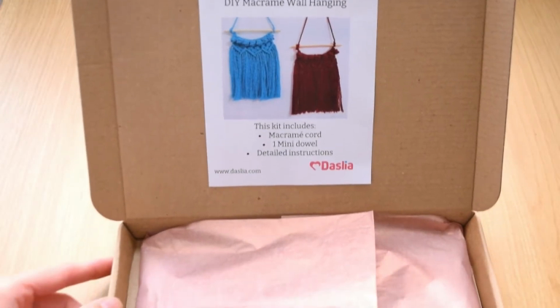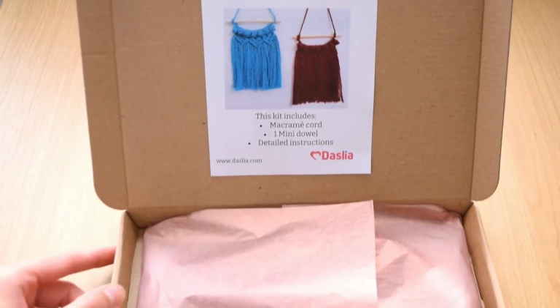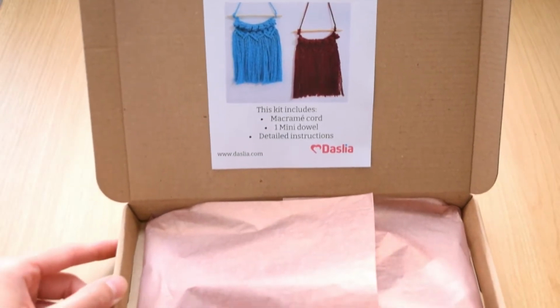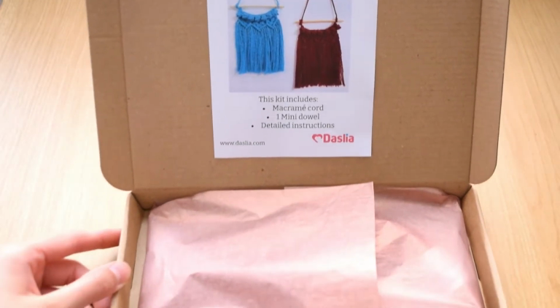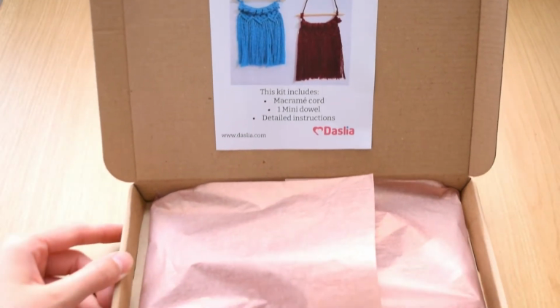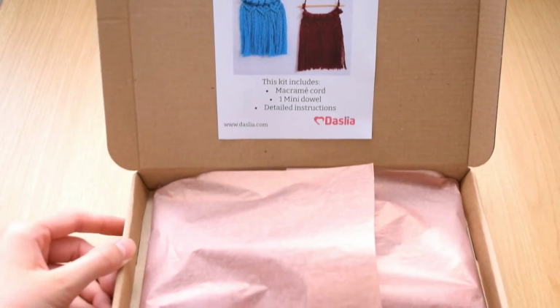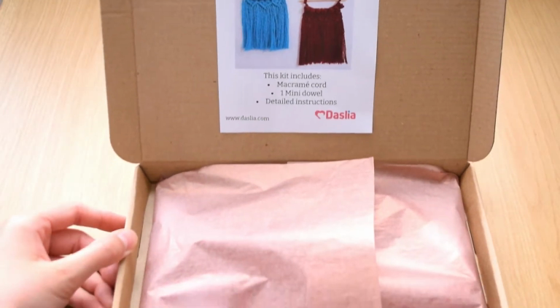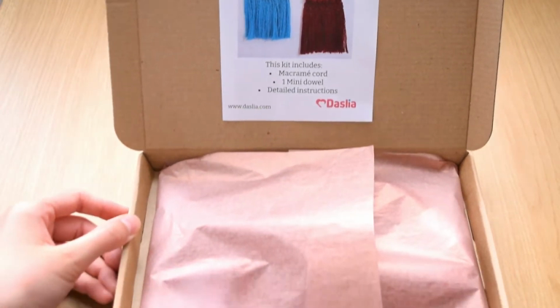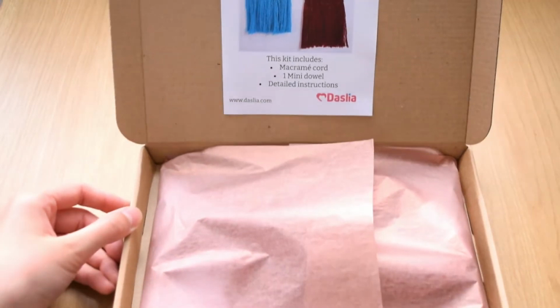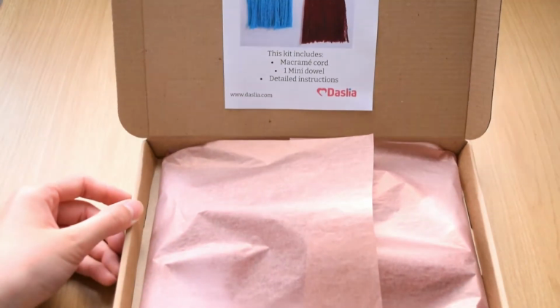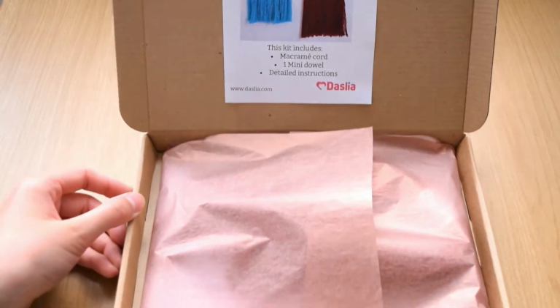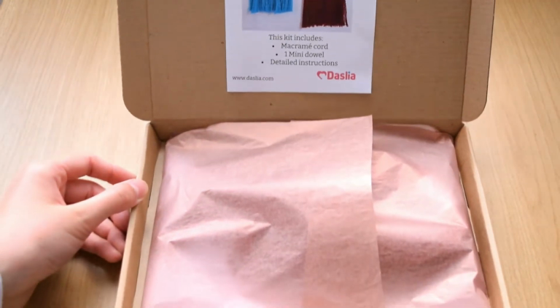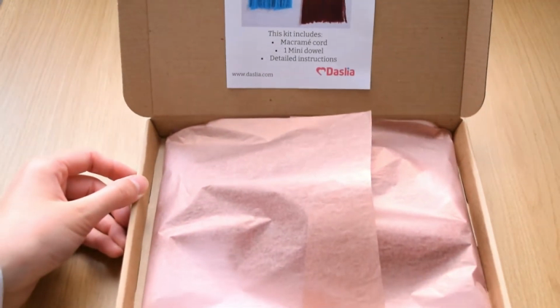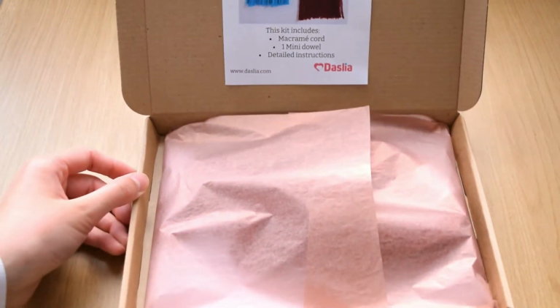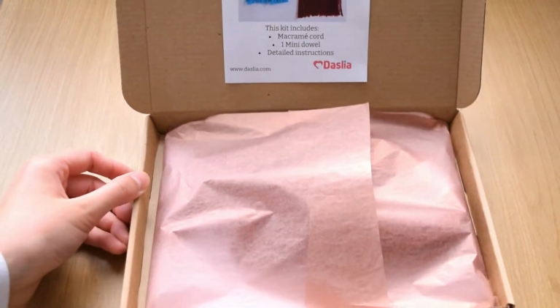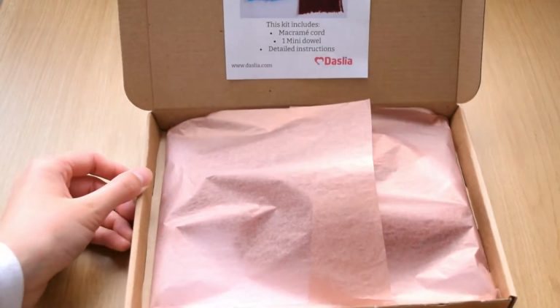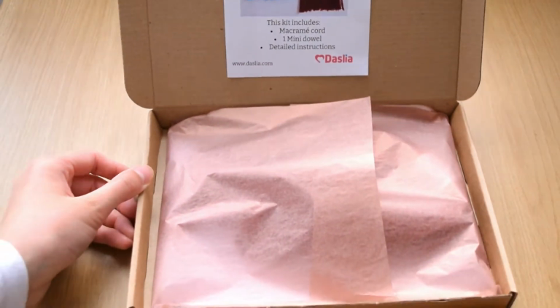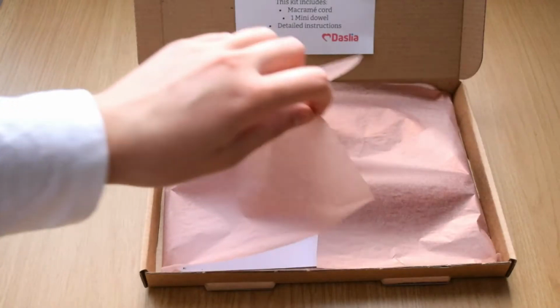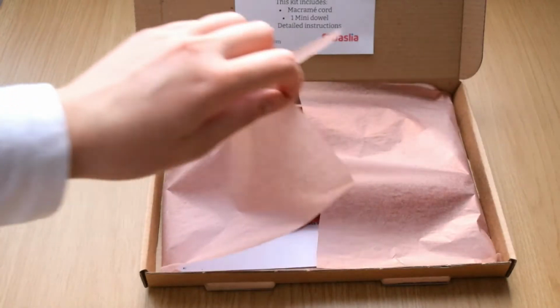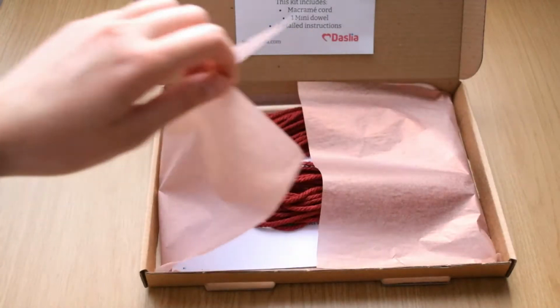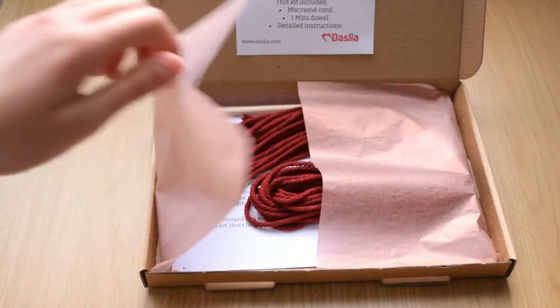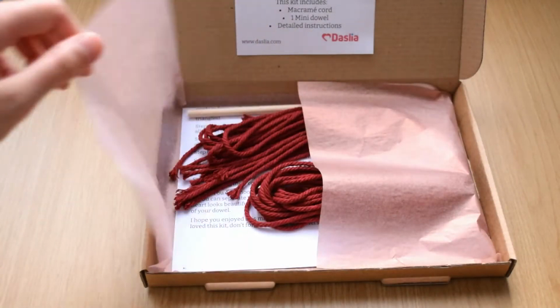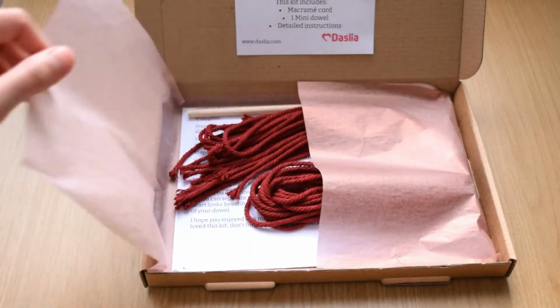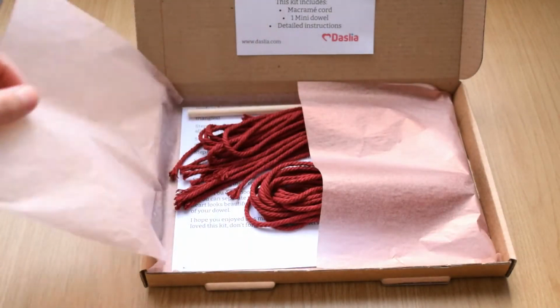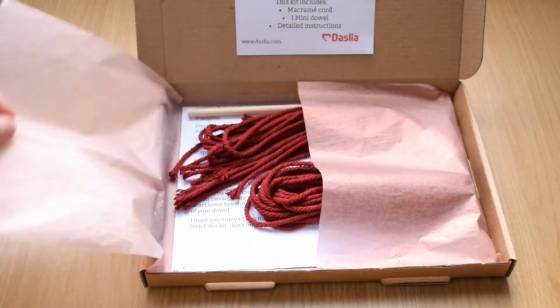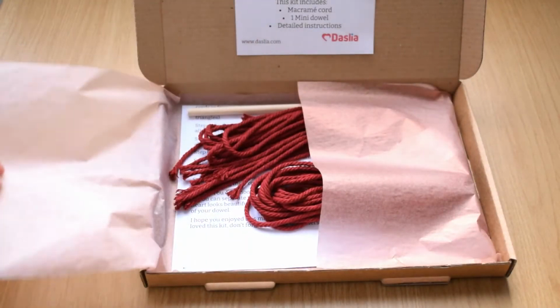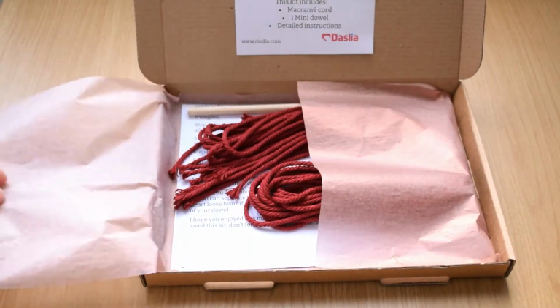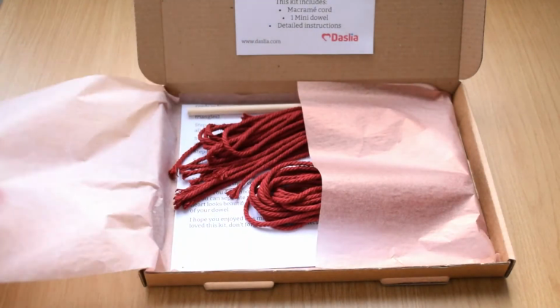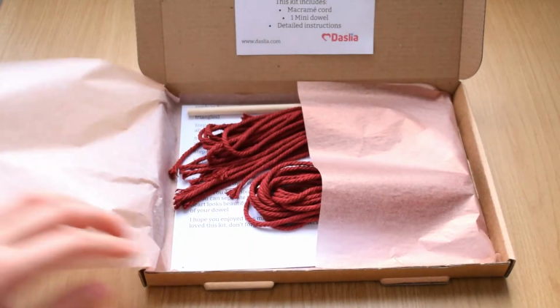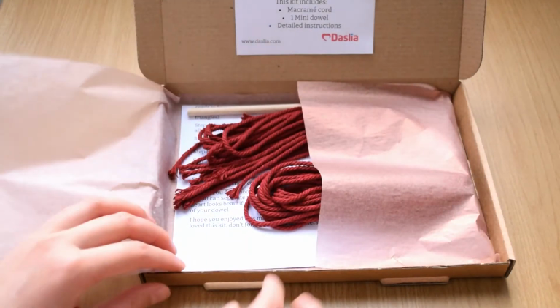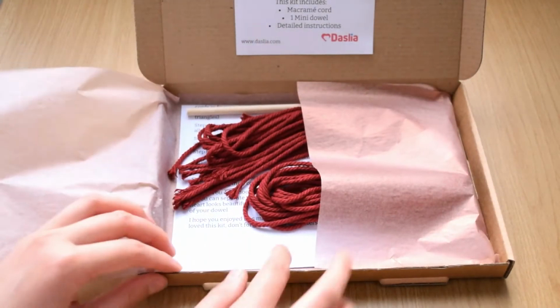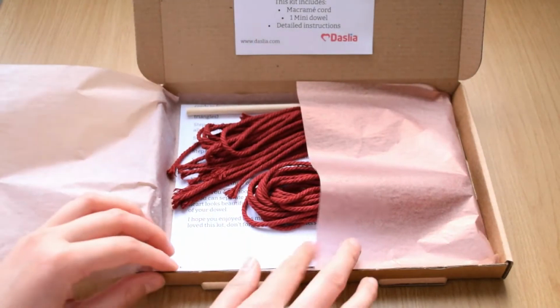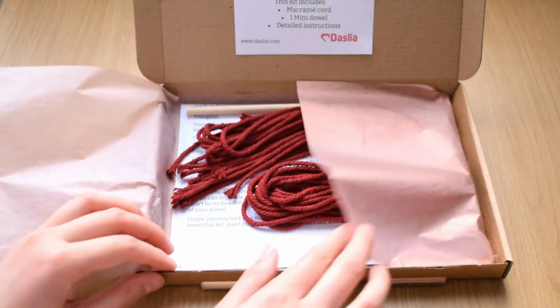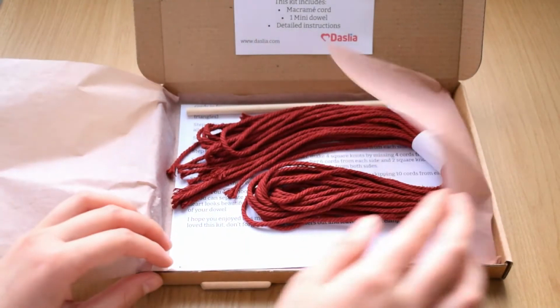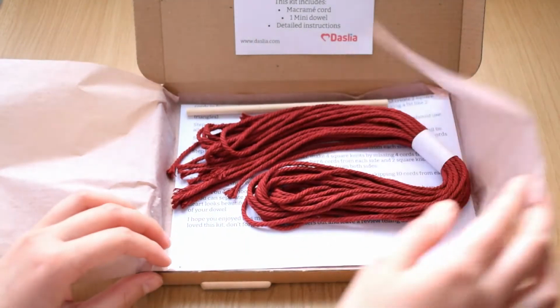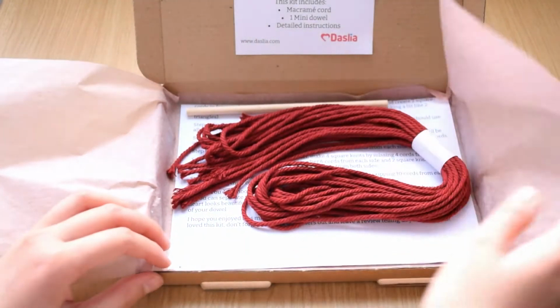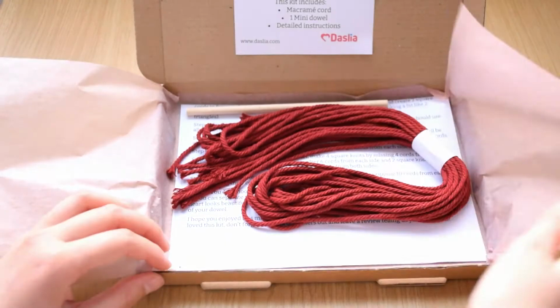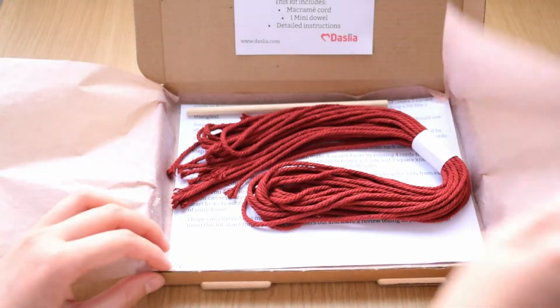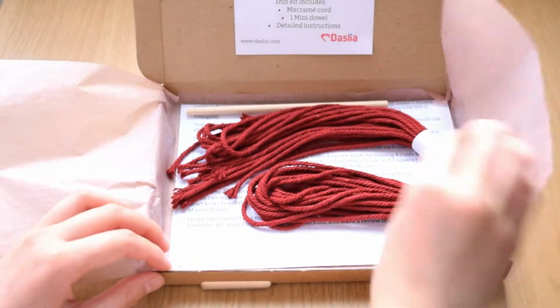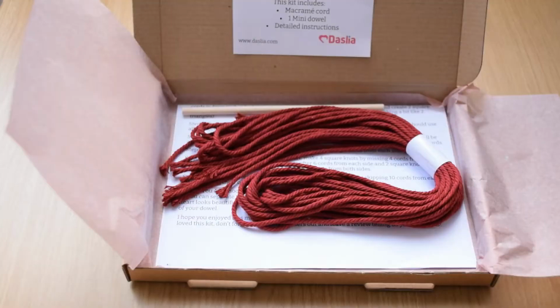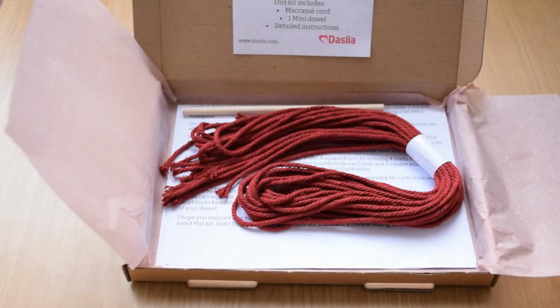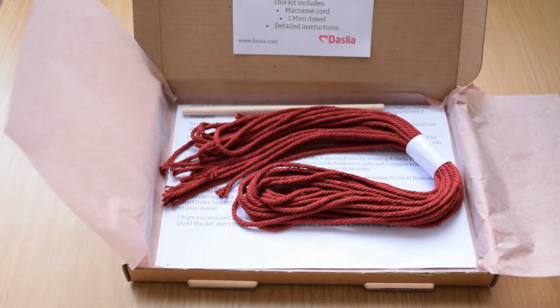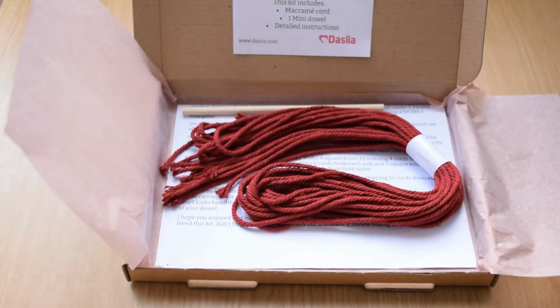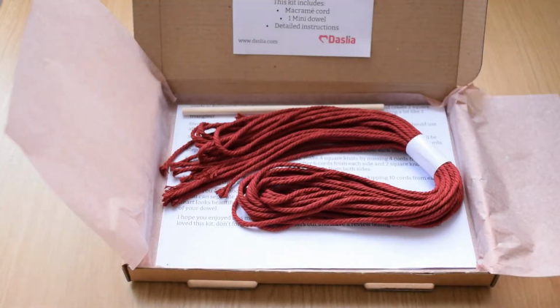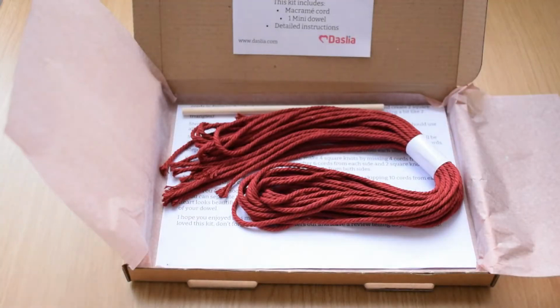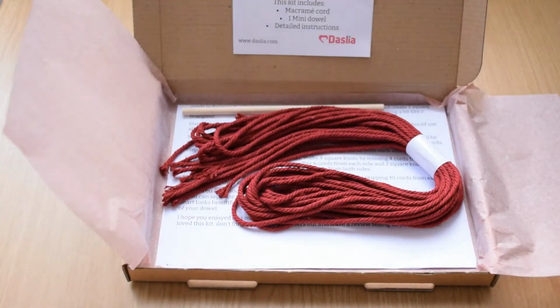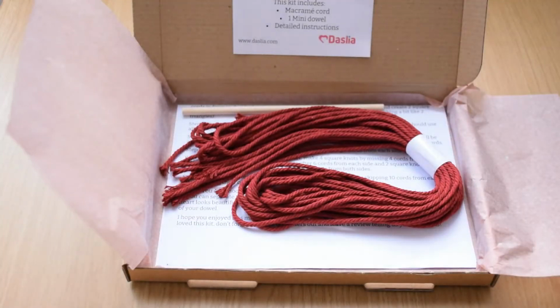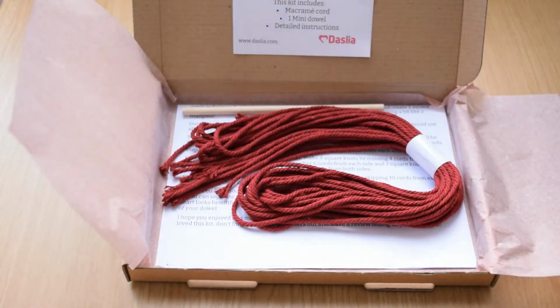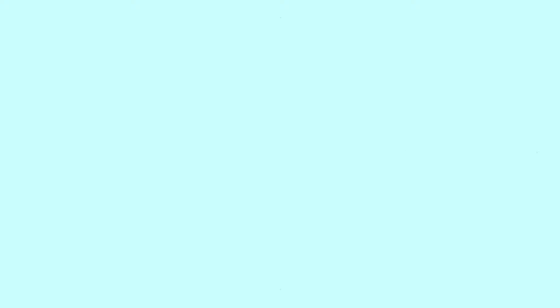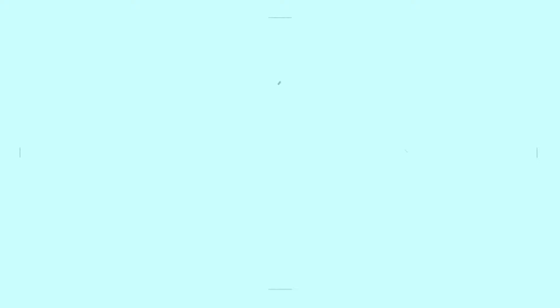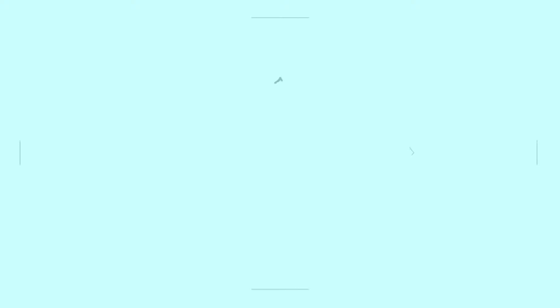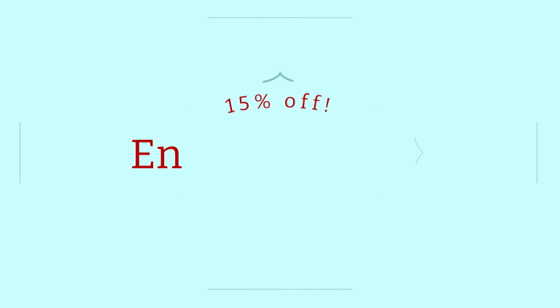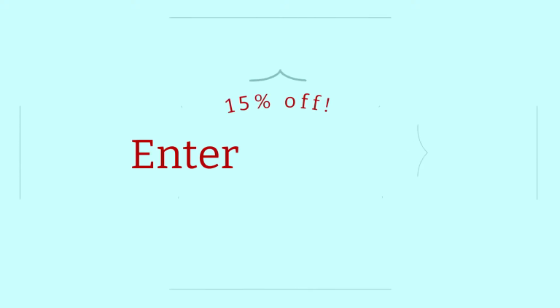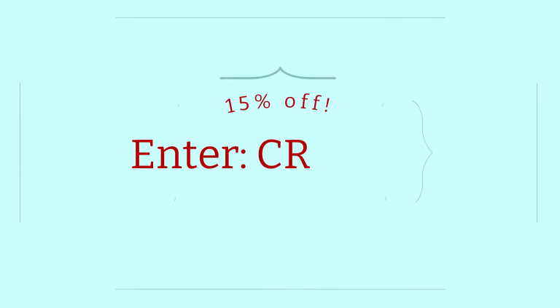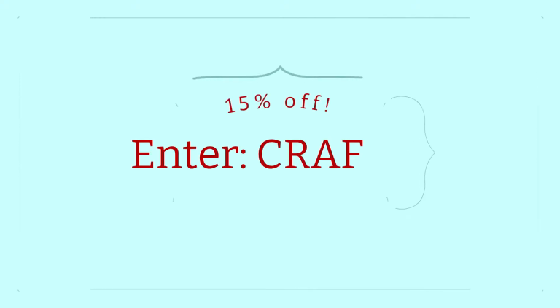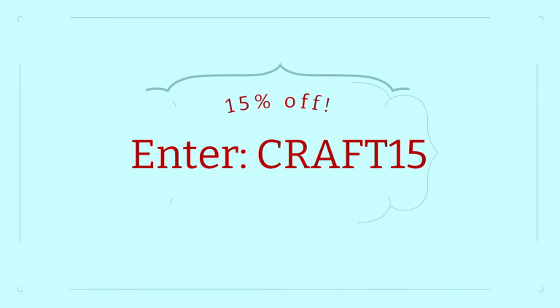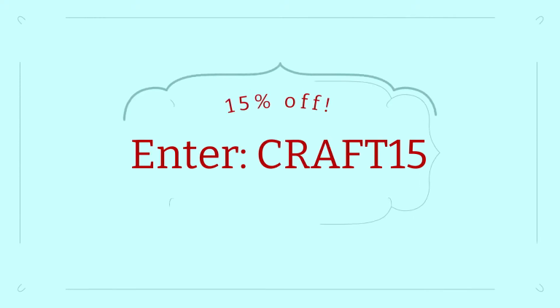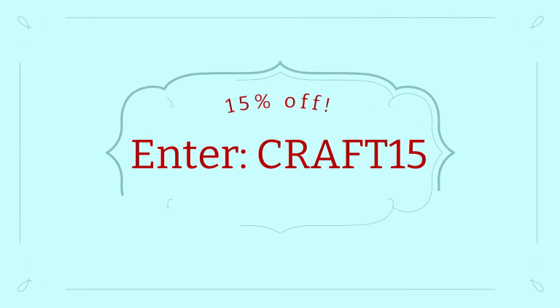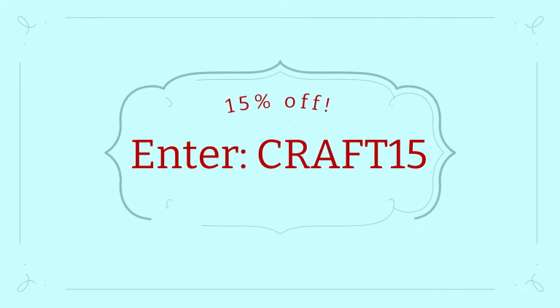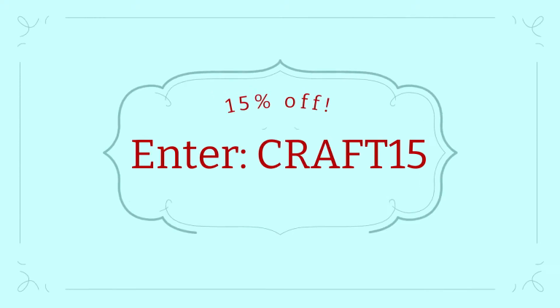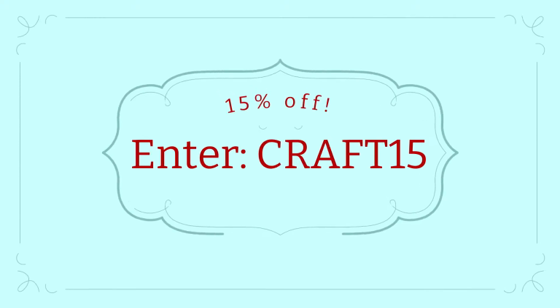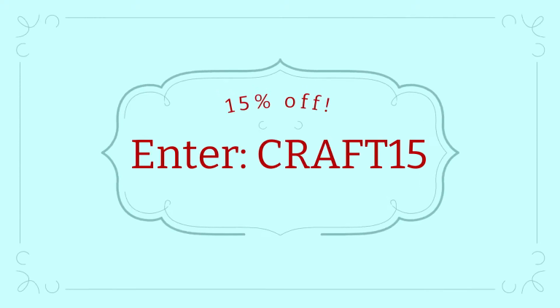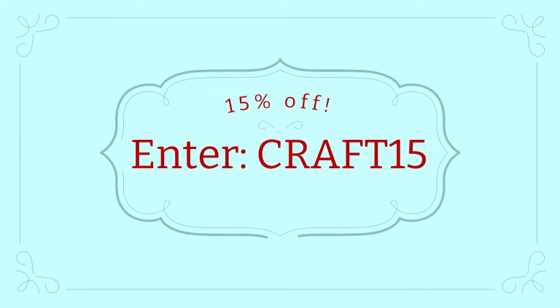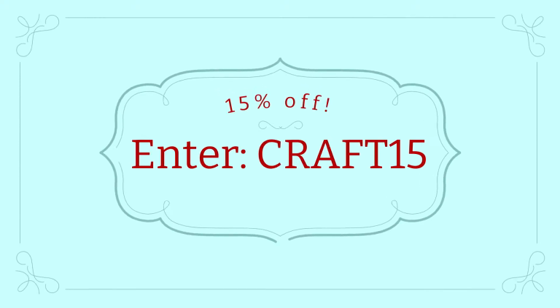The kit includes everything you need to make this wall hanging, and you can get 15% off this kit if you enter the code at the checkout.